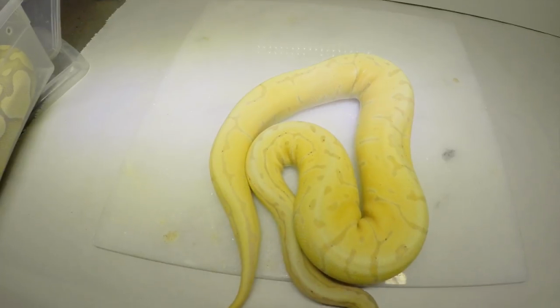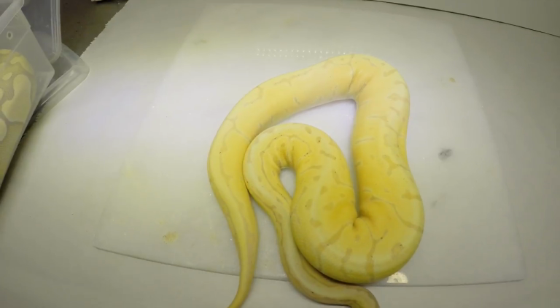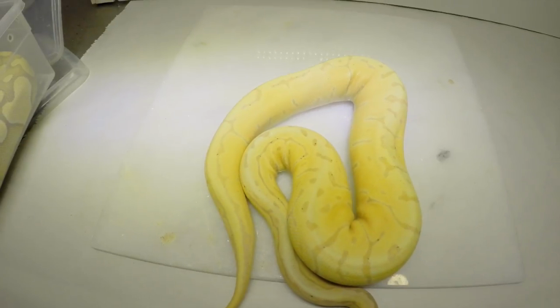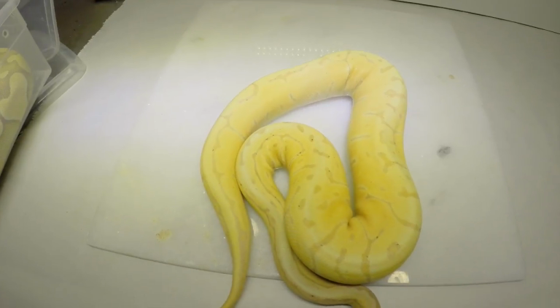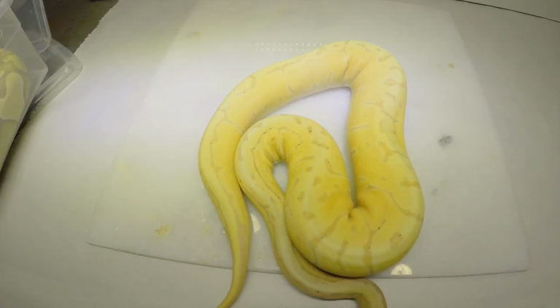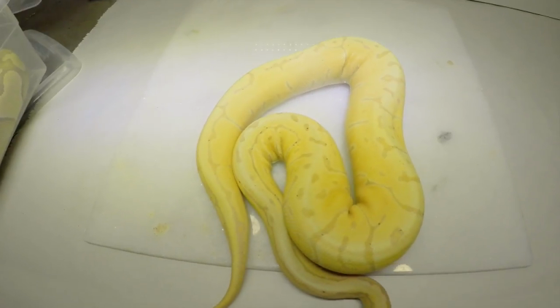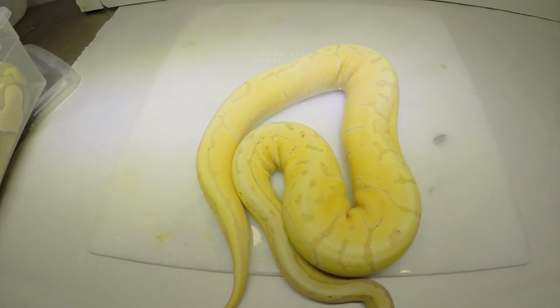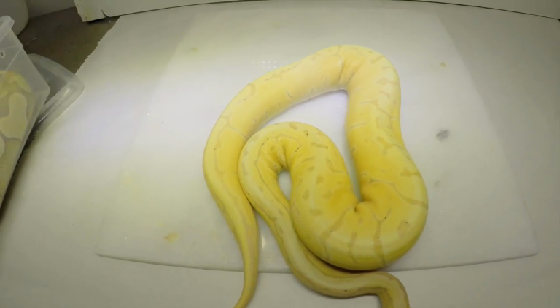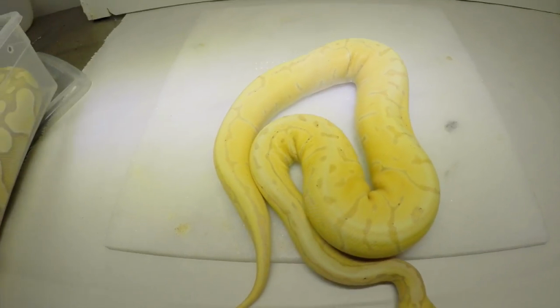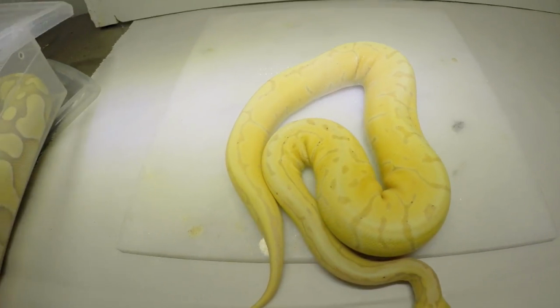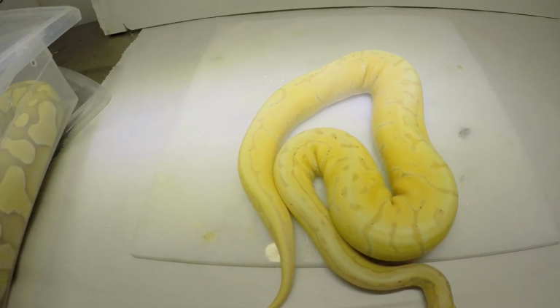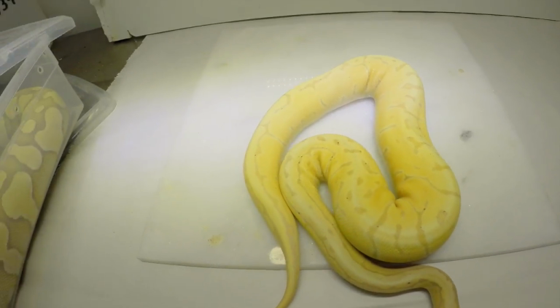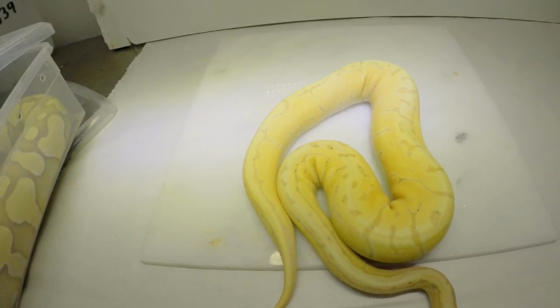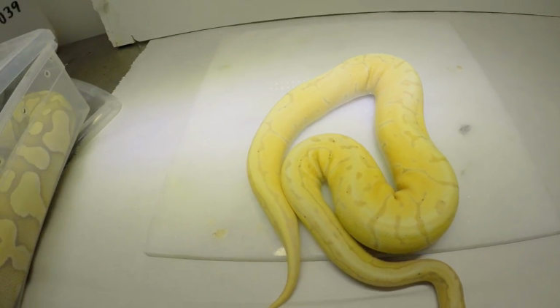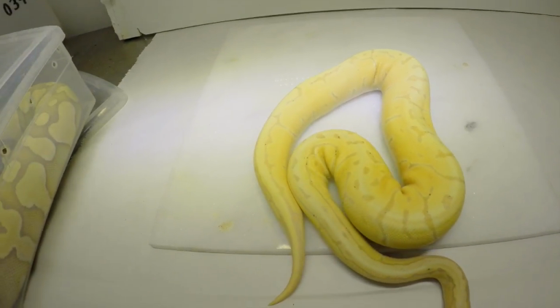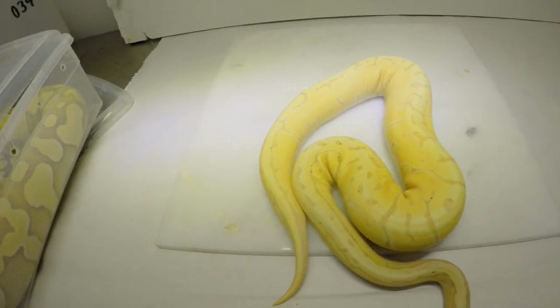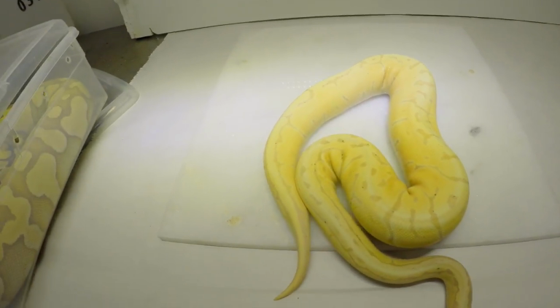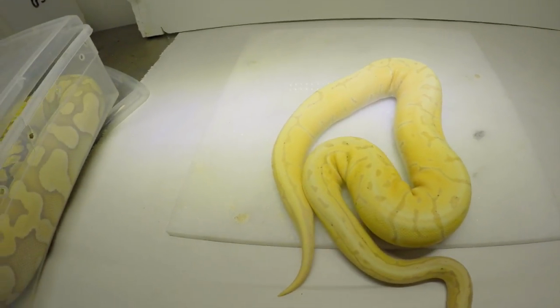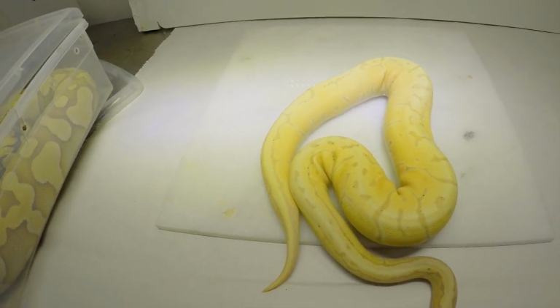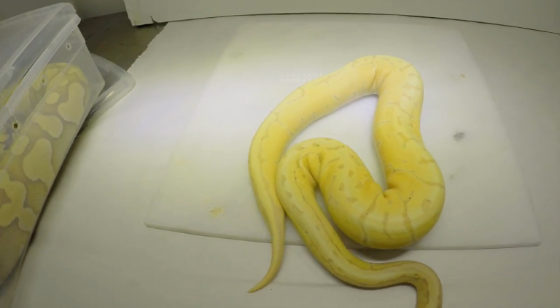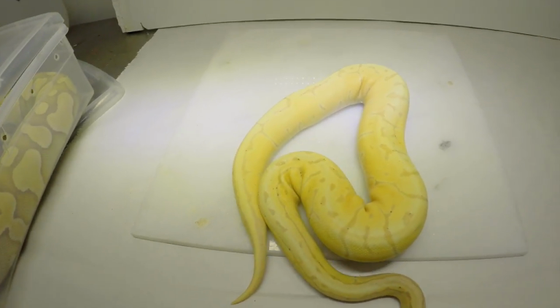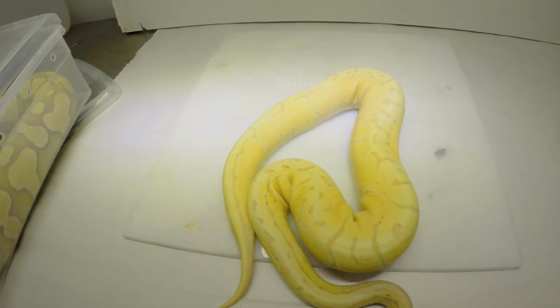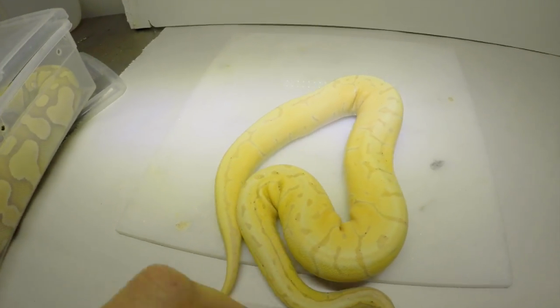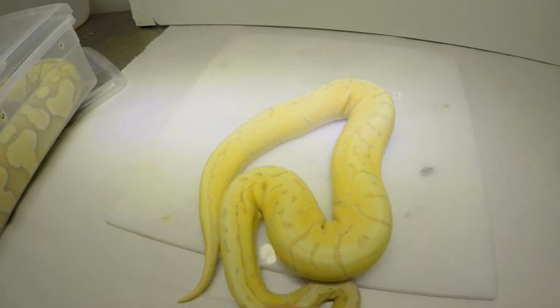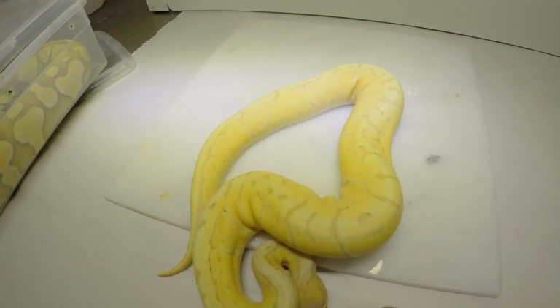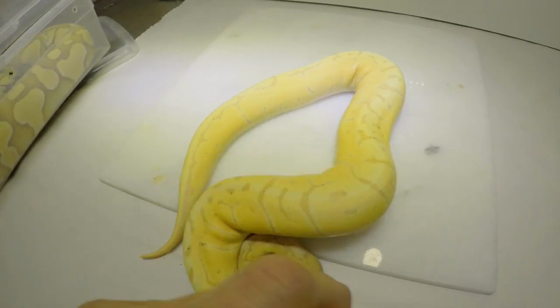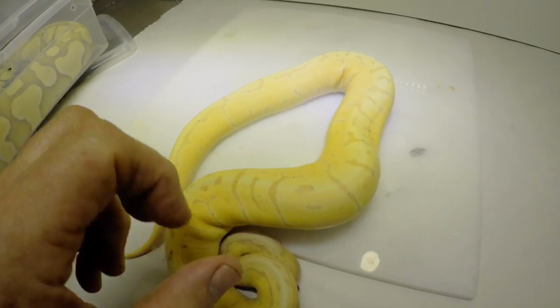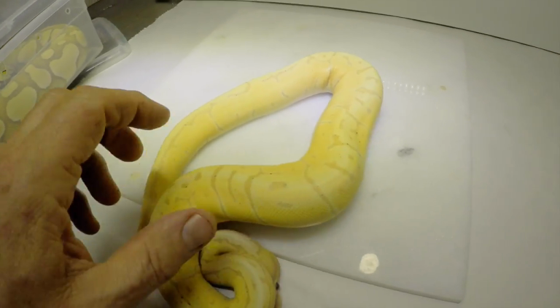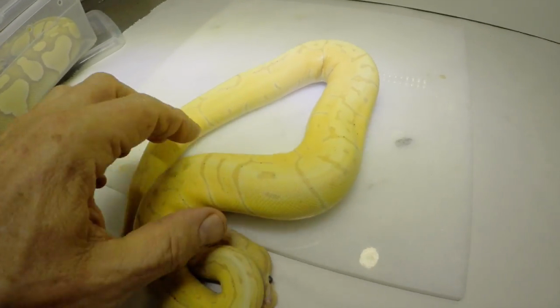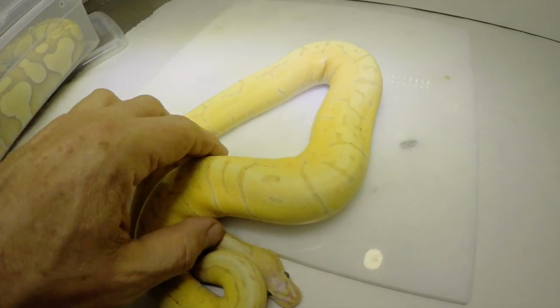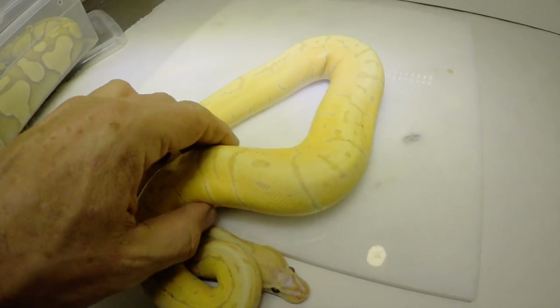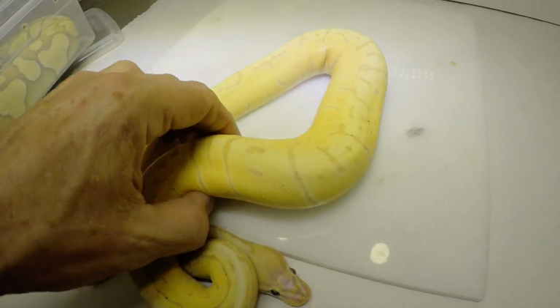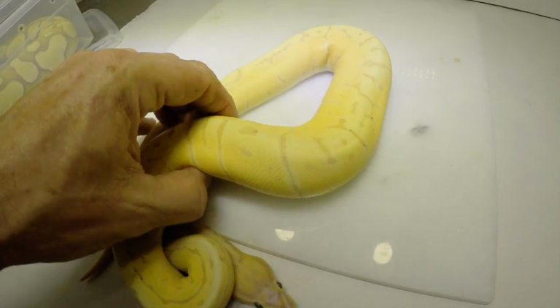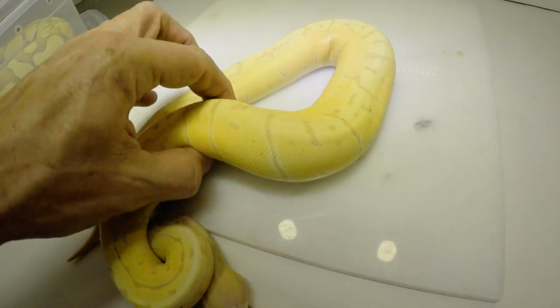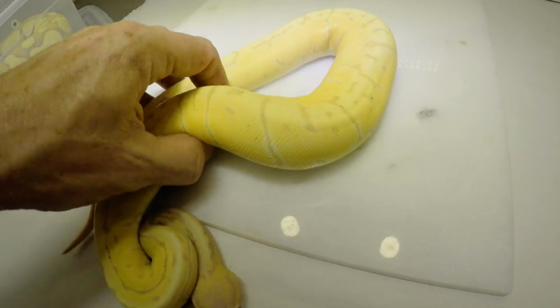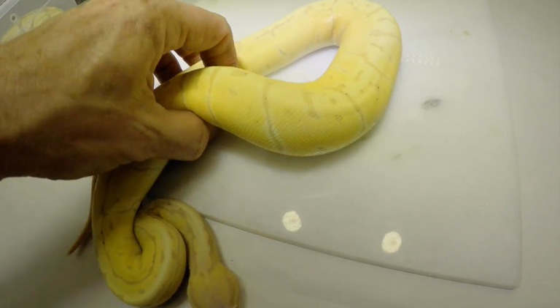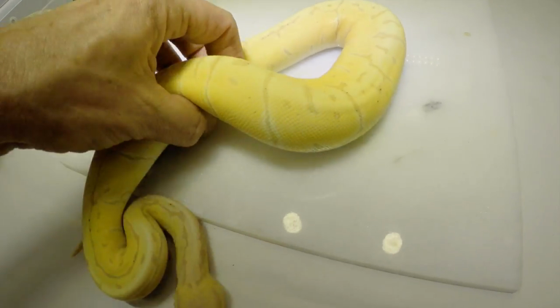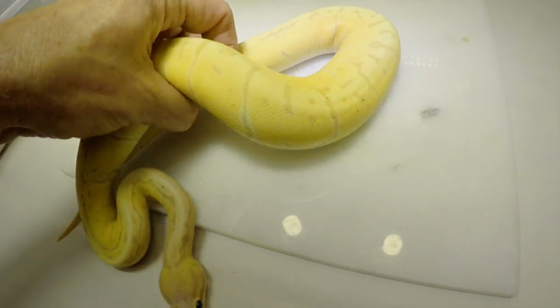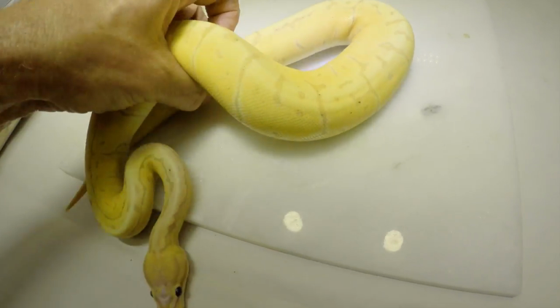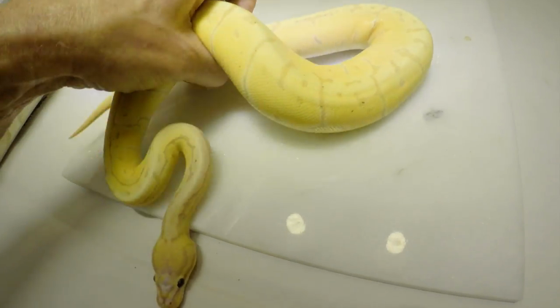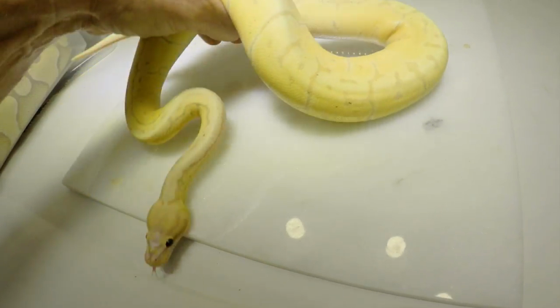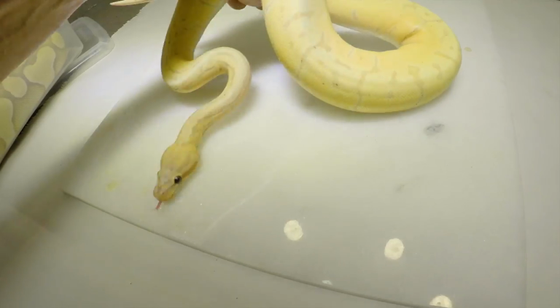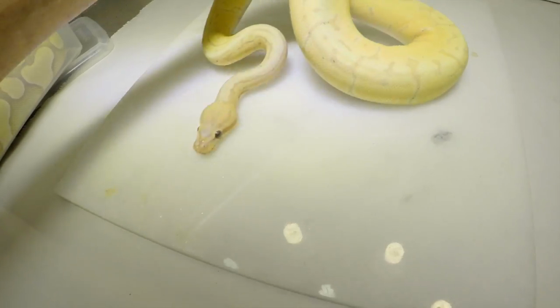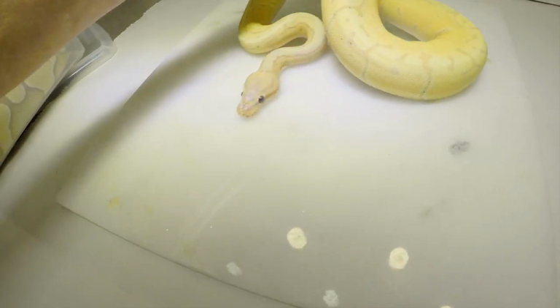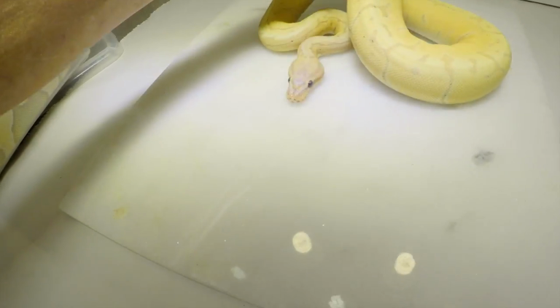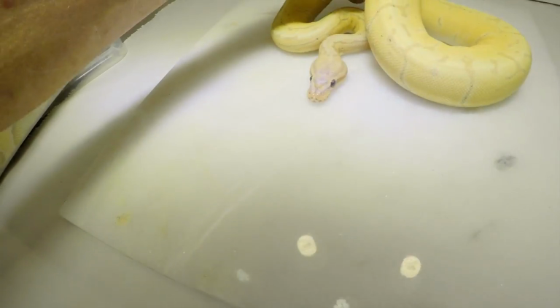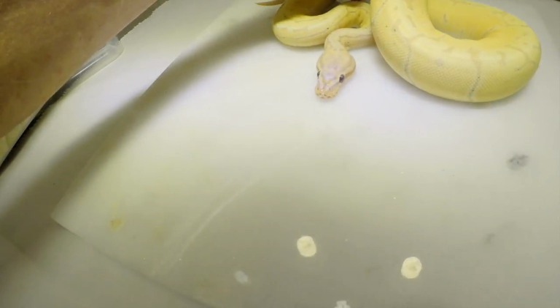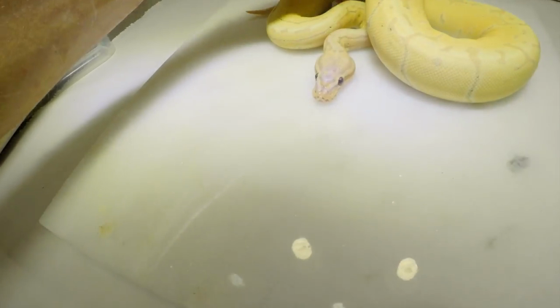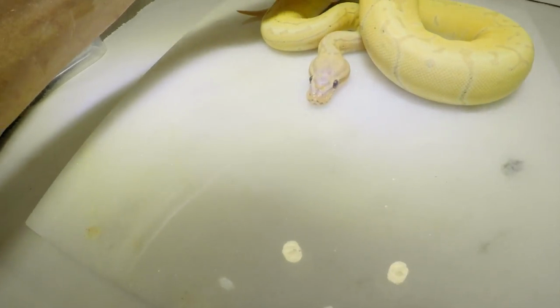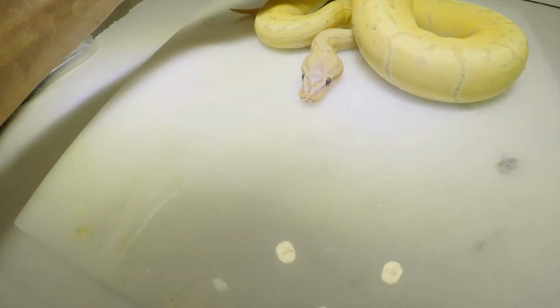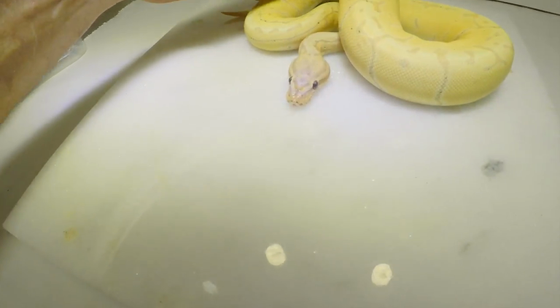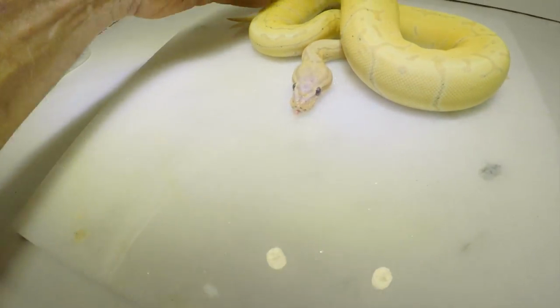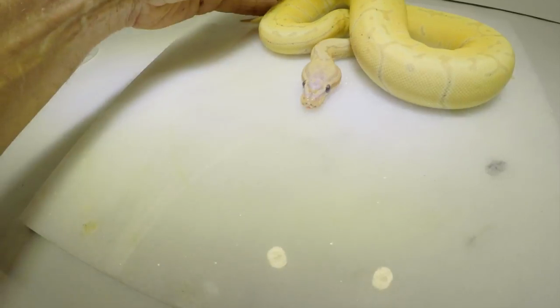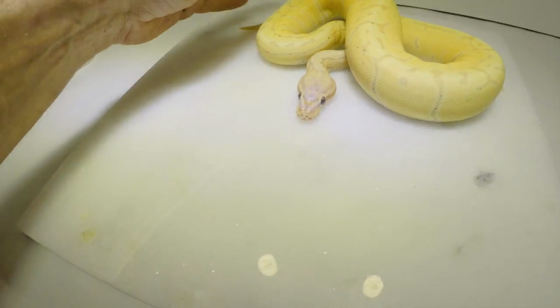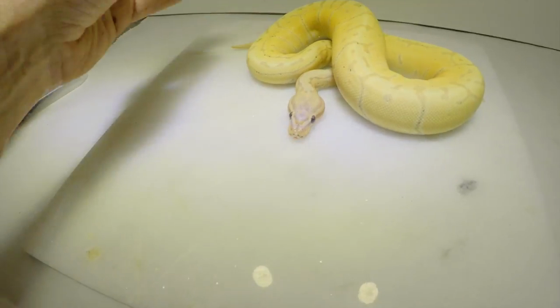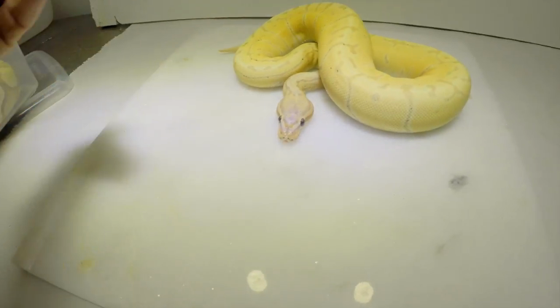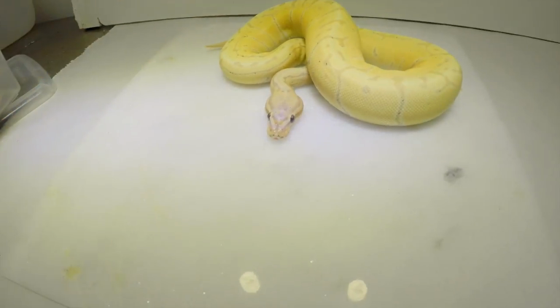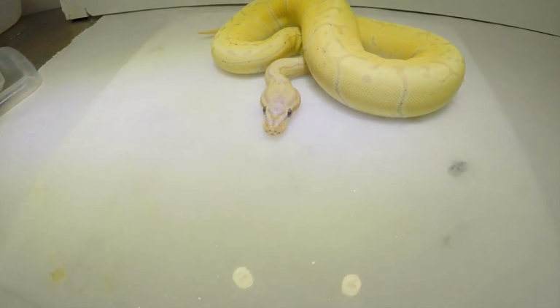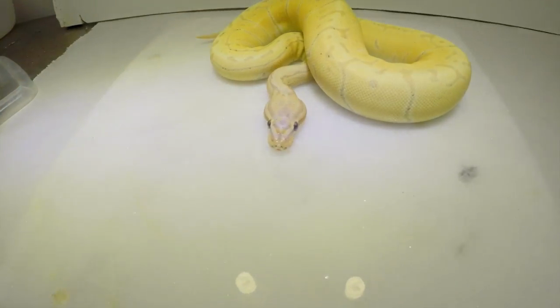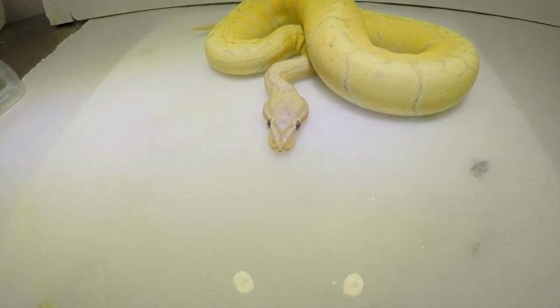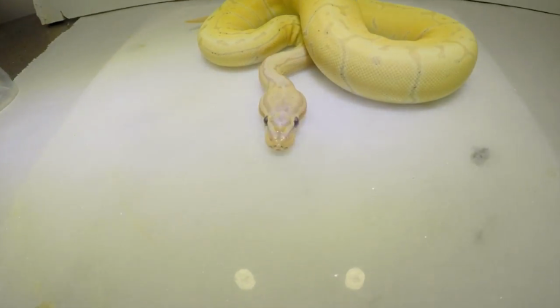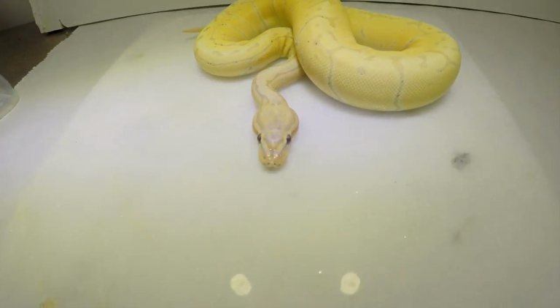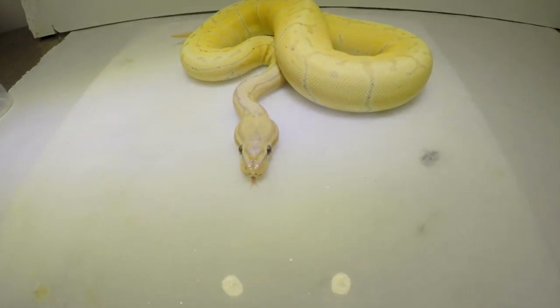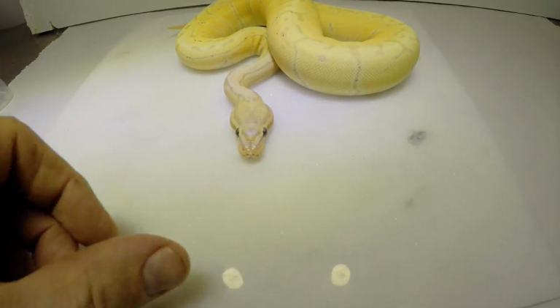This is so funny — when snakes get an idea in their head, they can be relentless. But tortoises do the same thing.